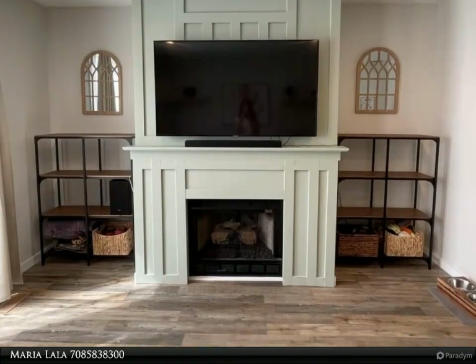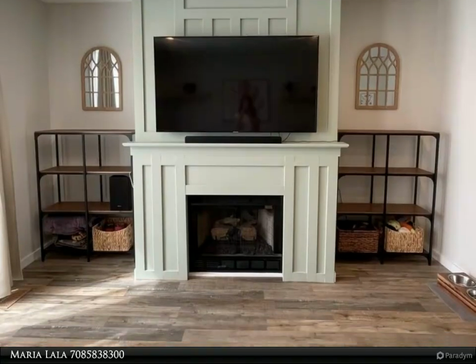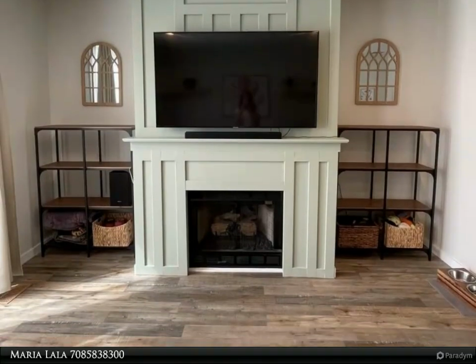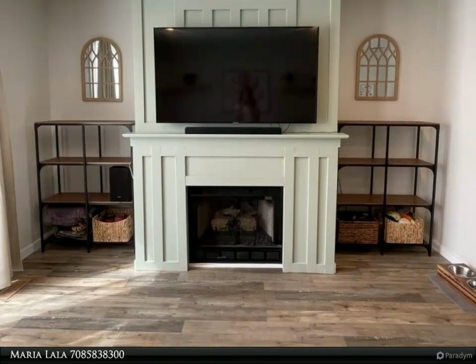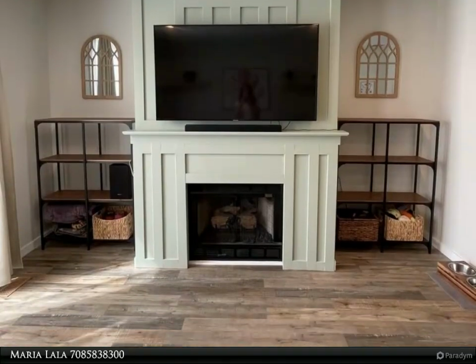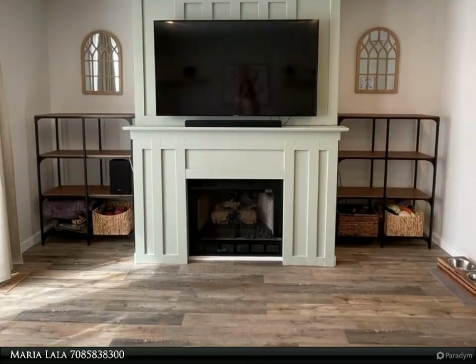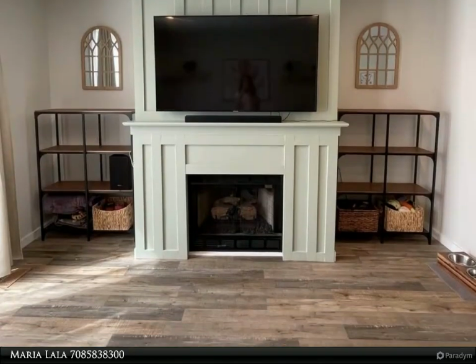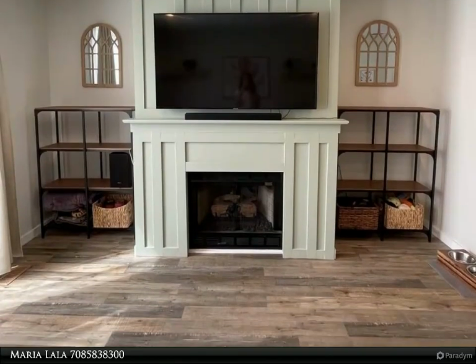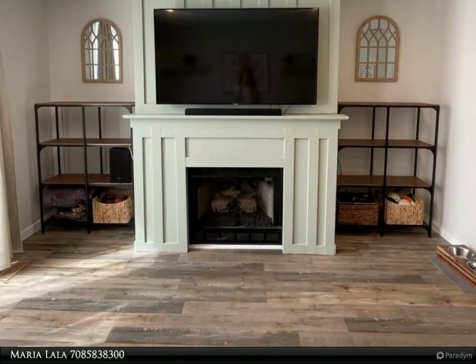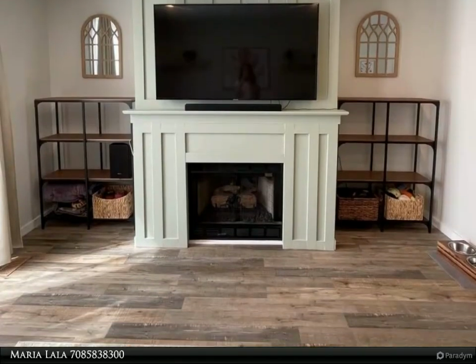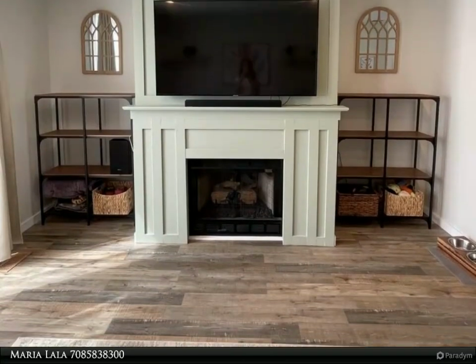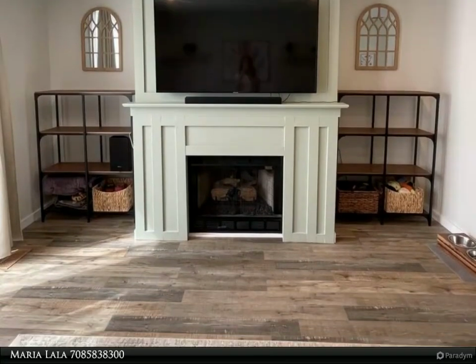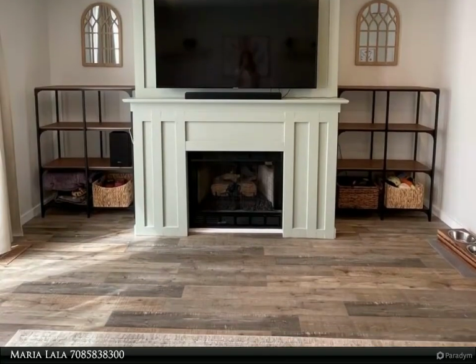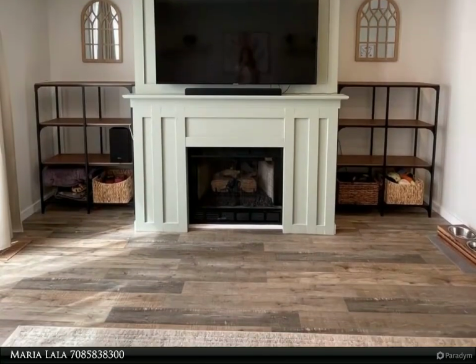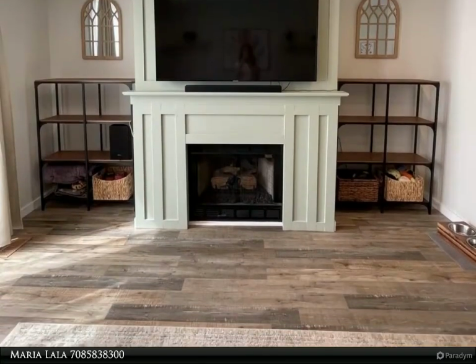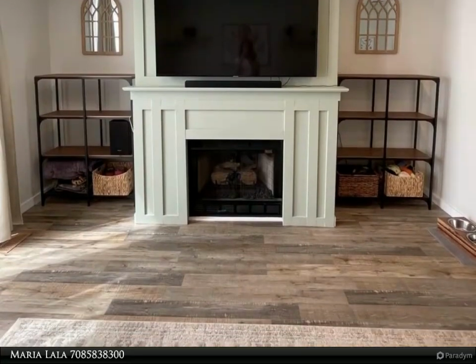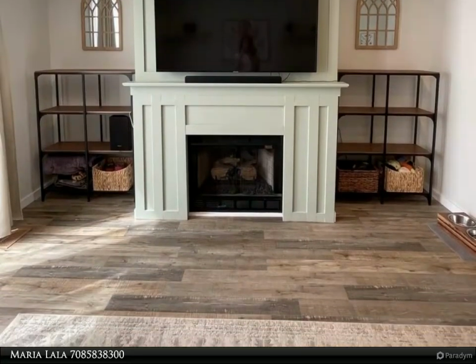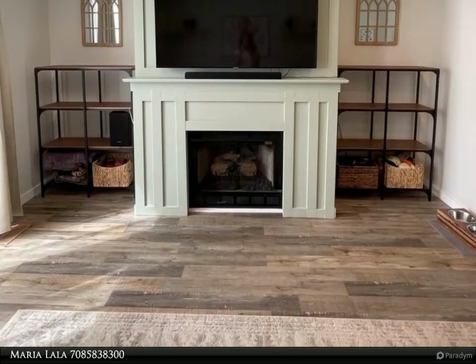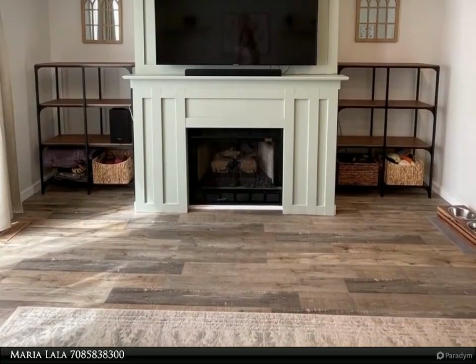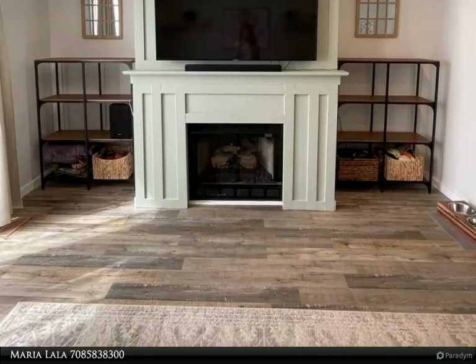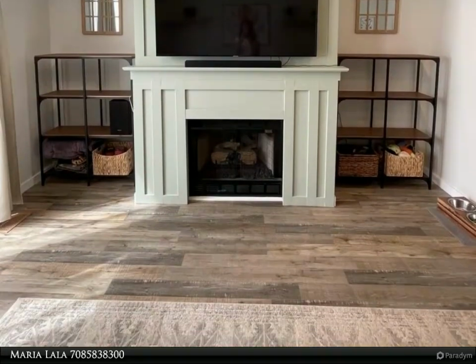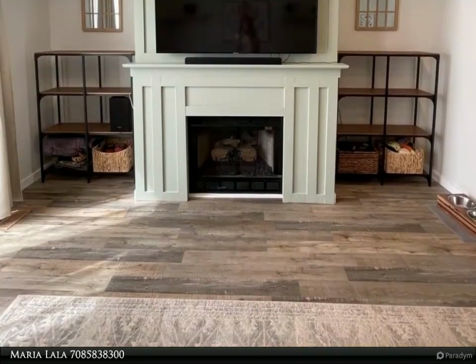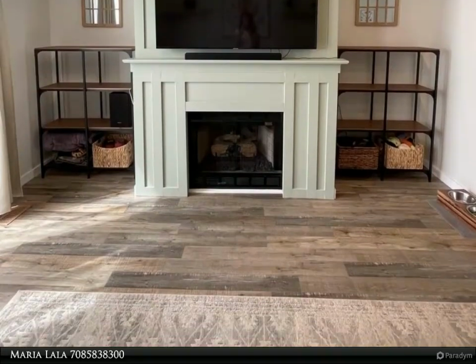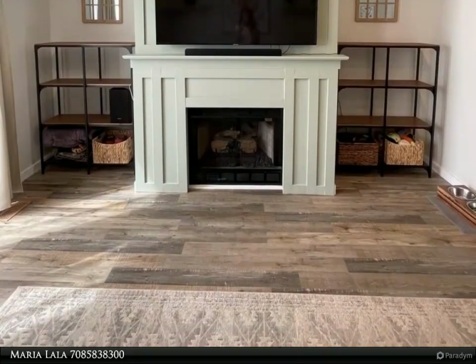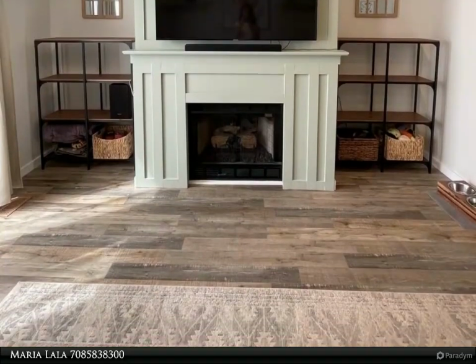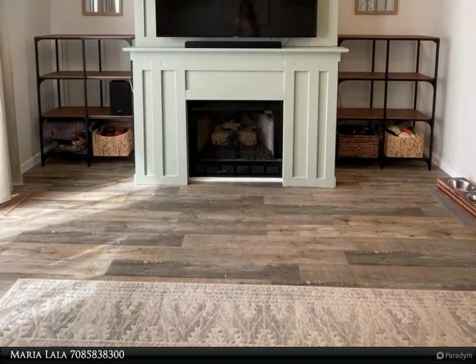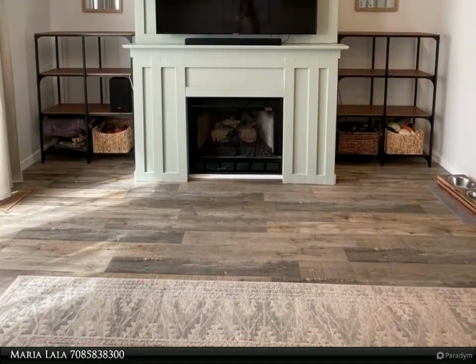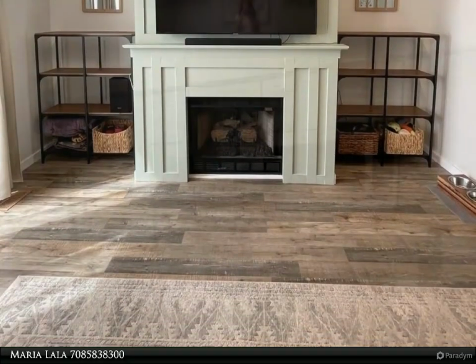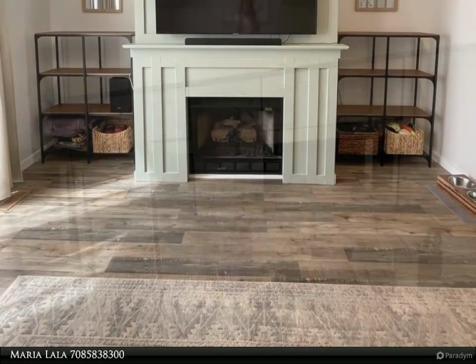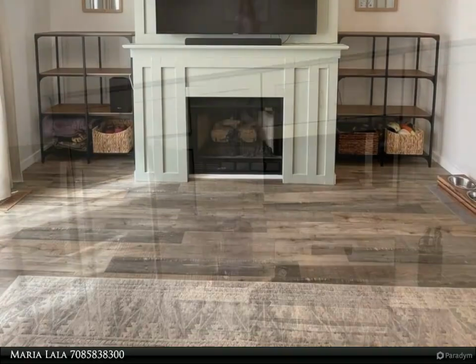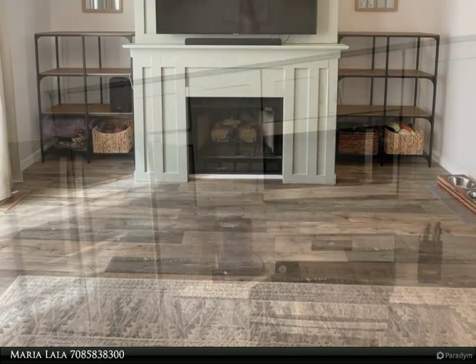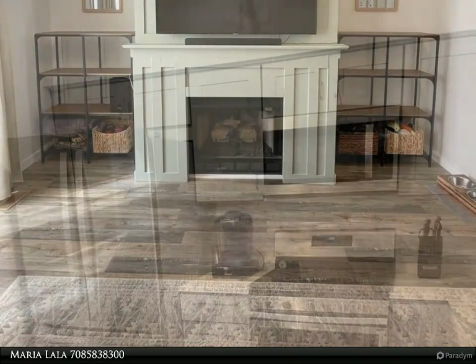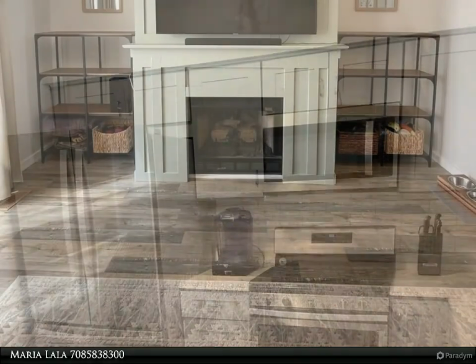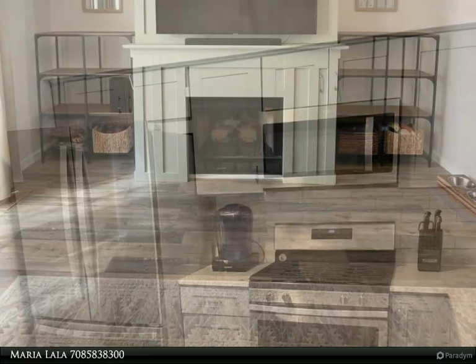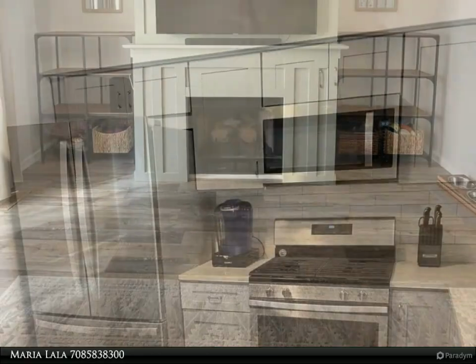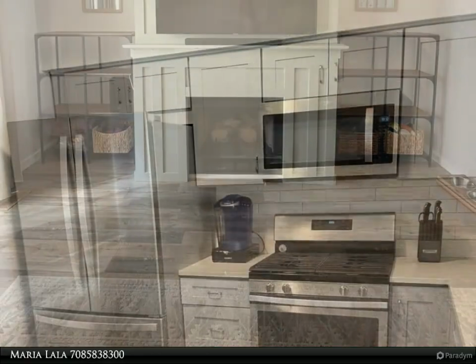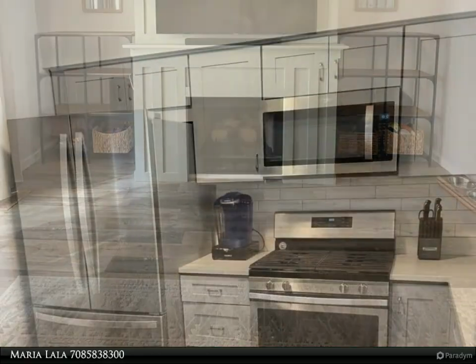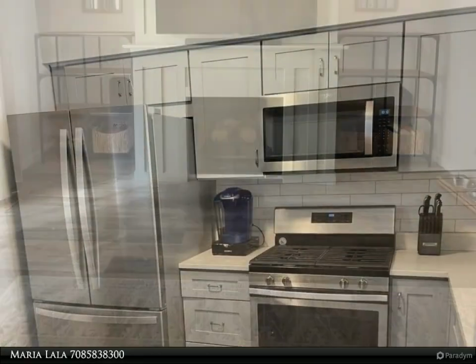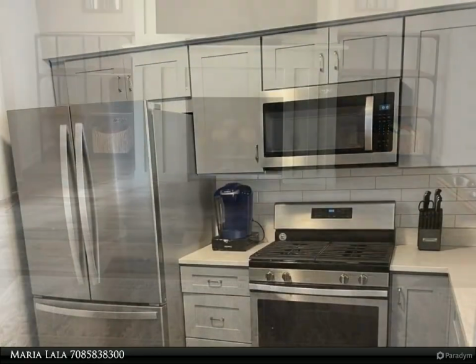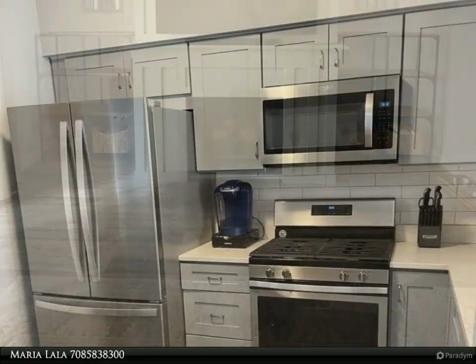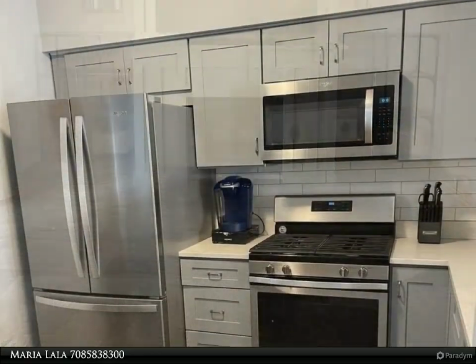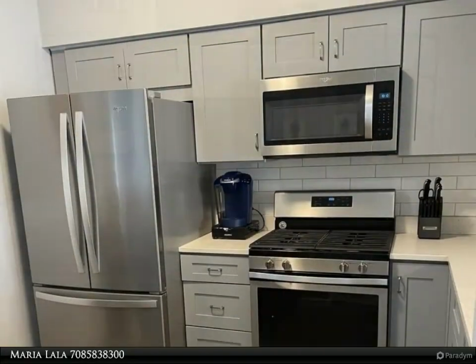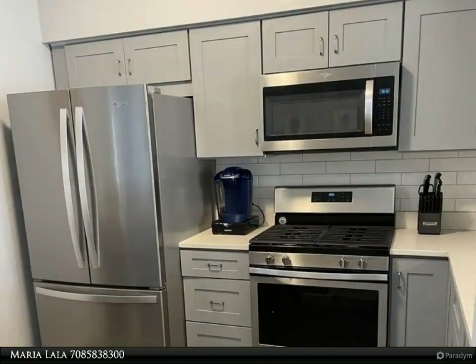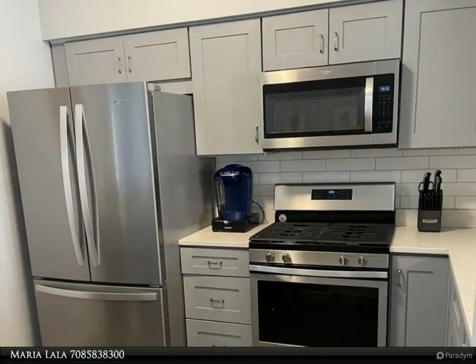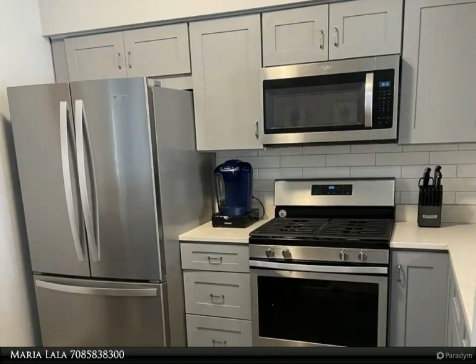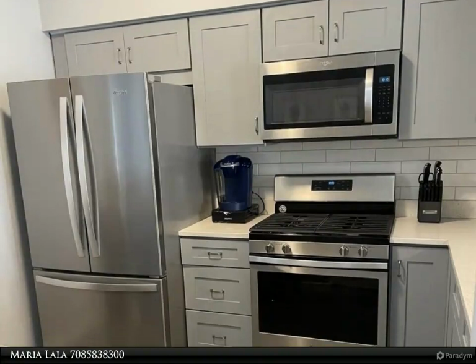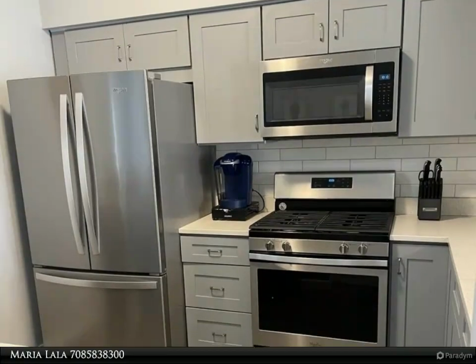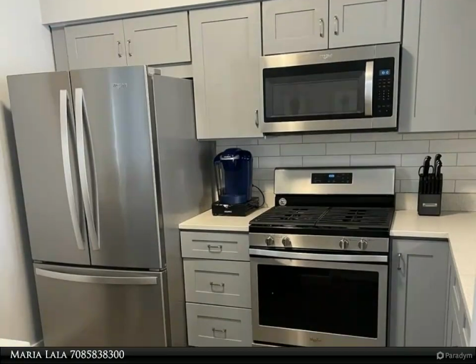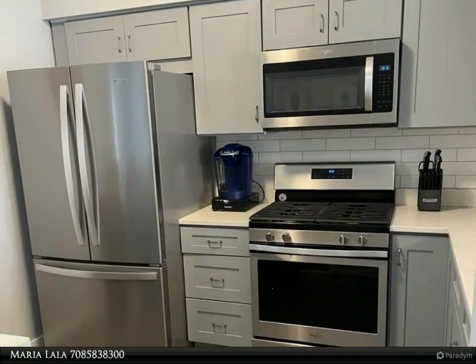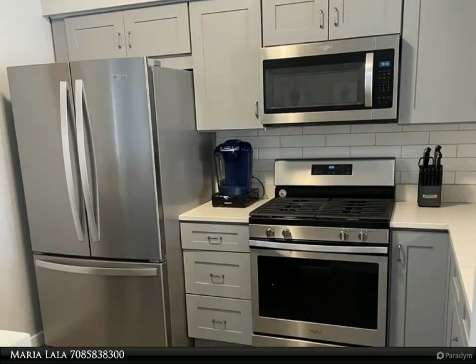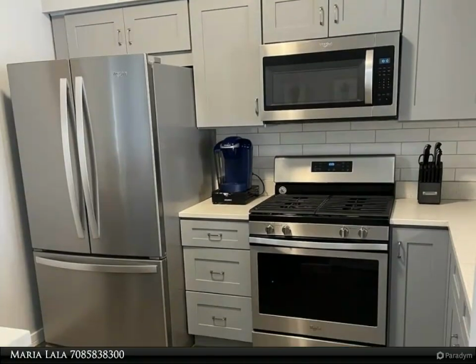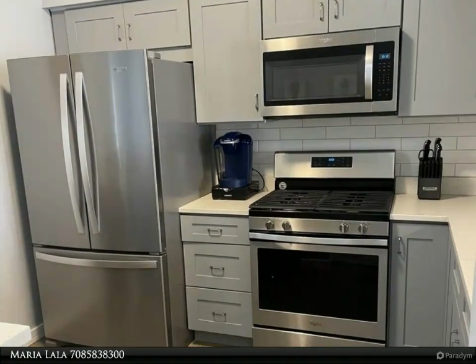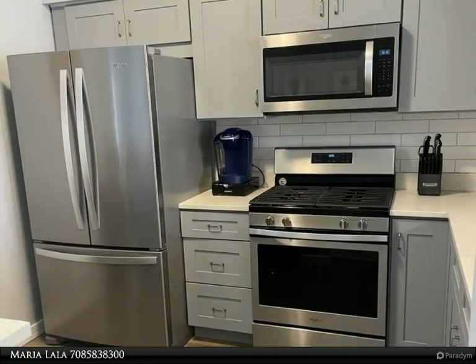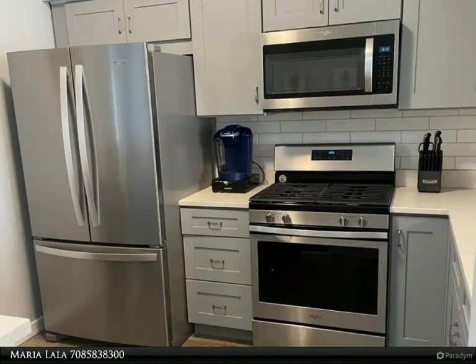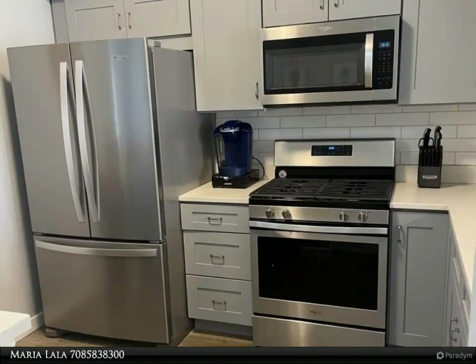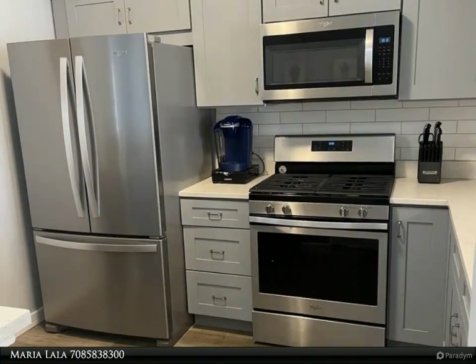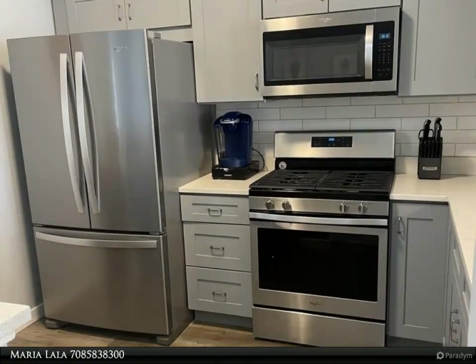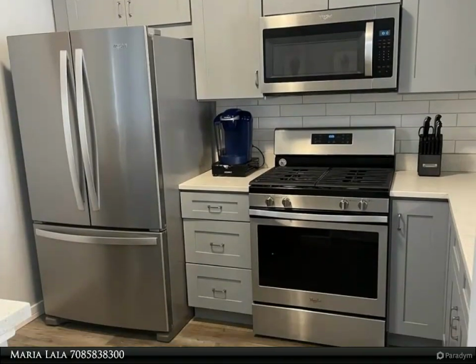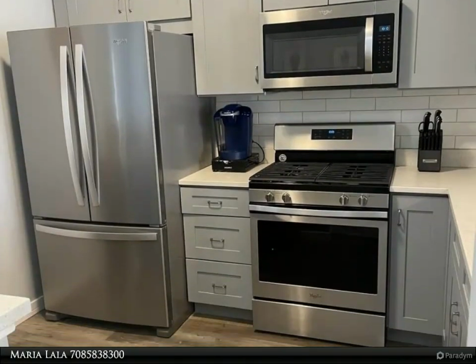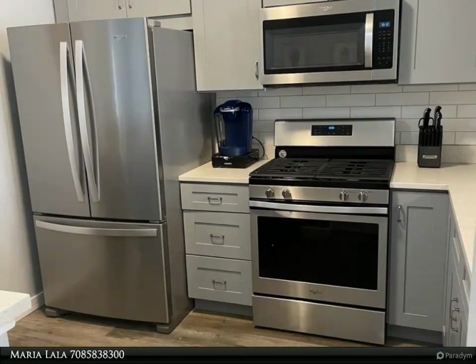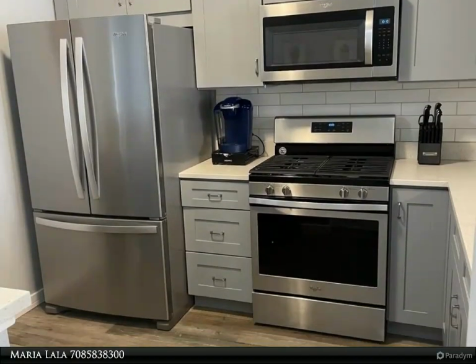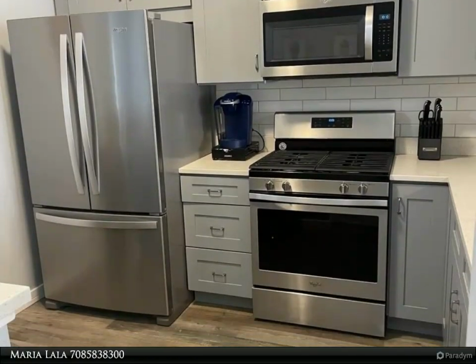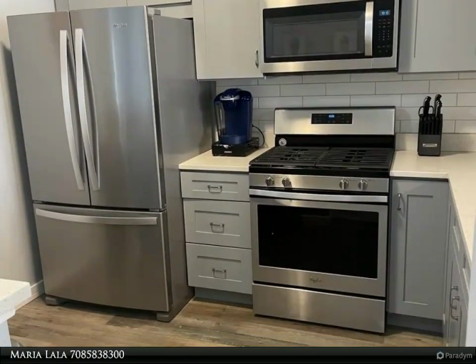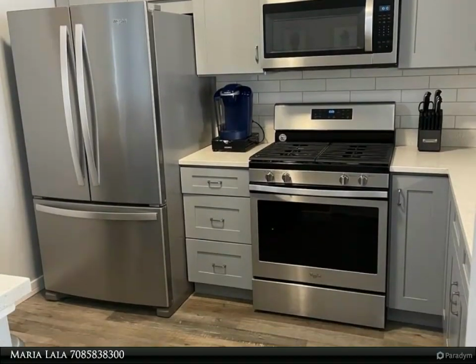Living room with 9-foot ceilings, custom fireplace mantle wired for TV and cable, and spotlights.